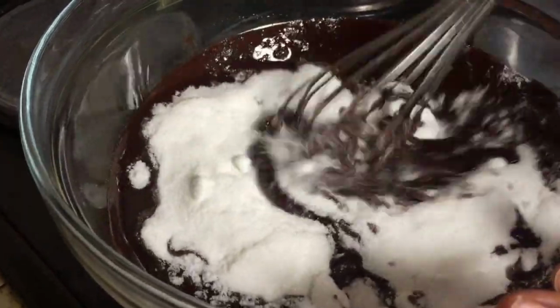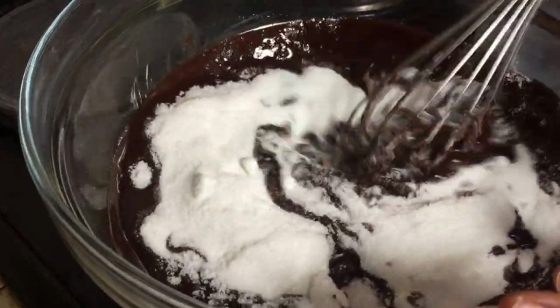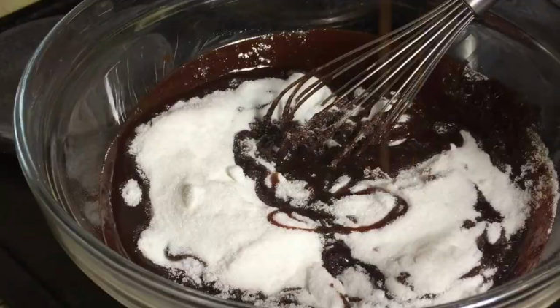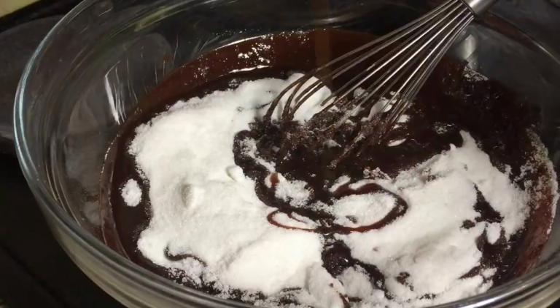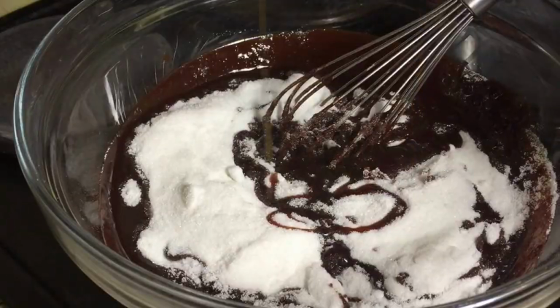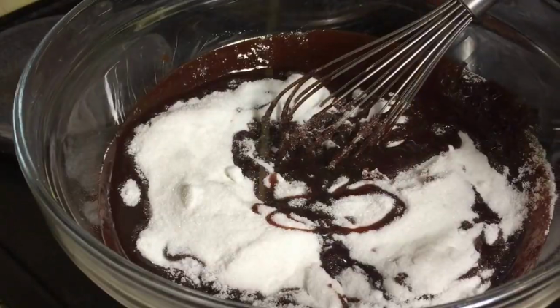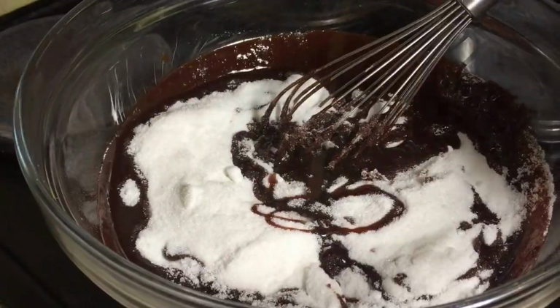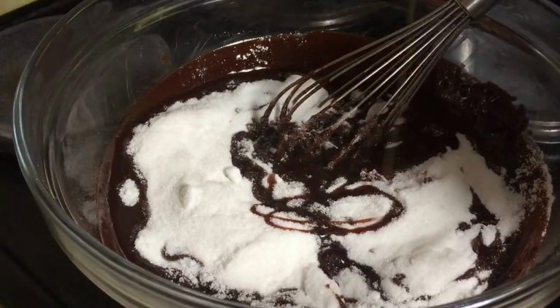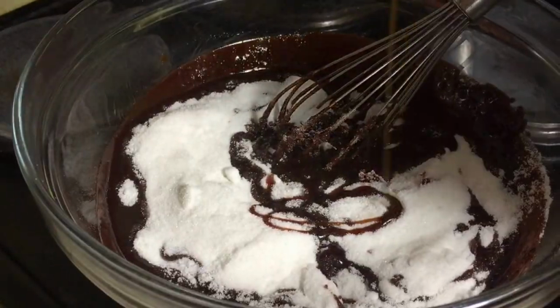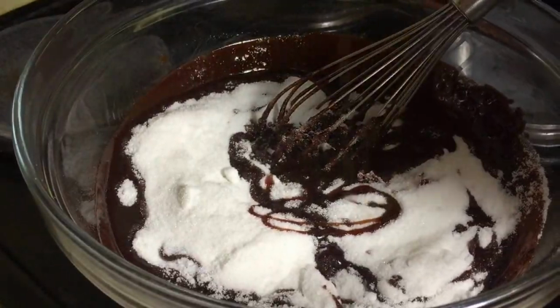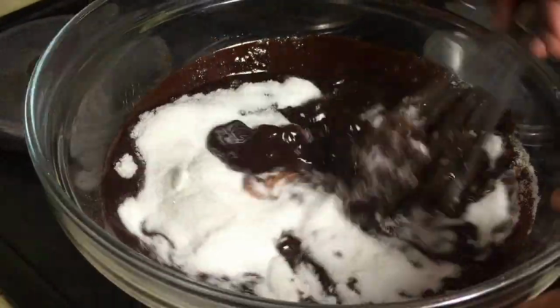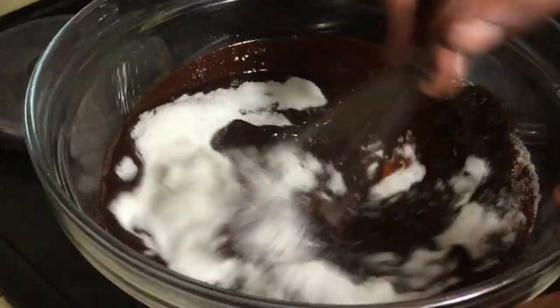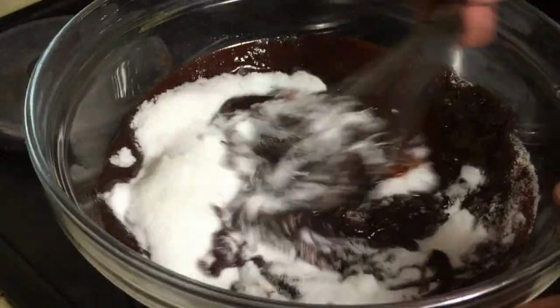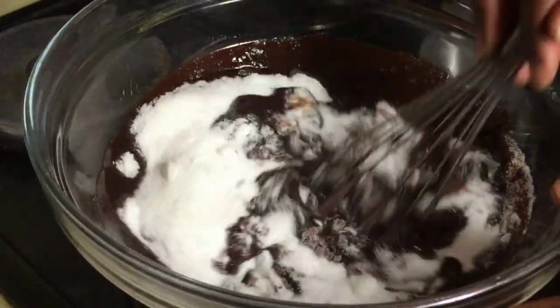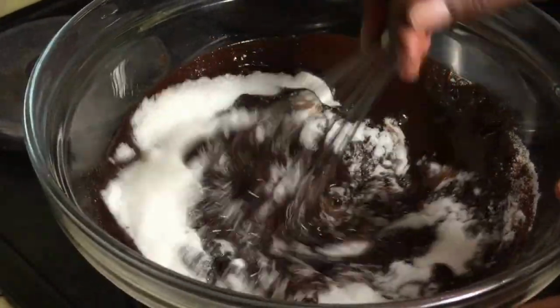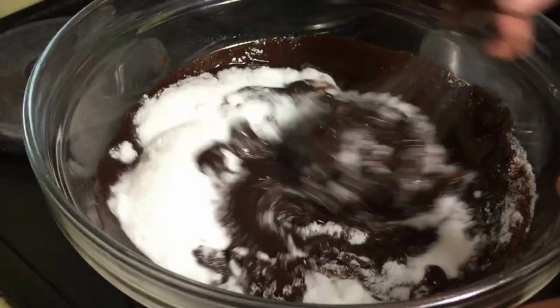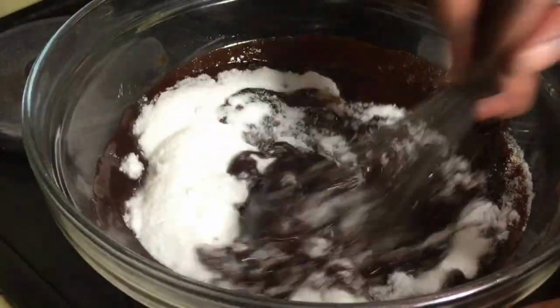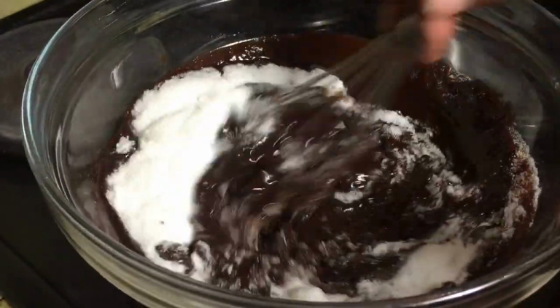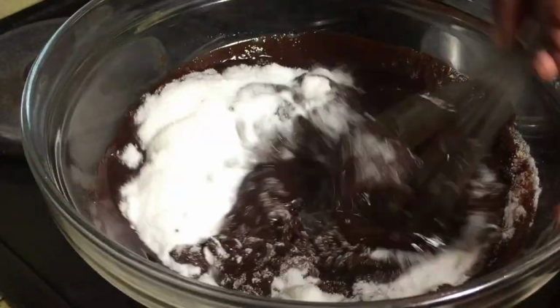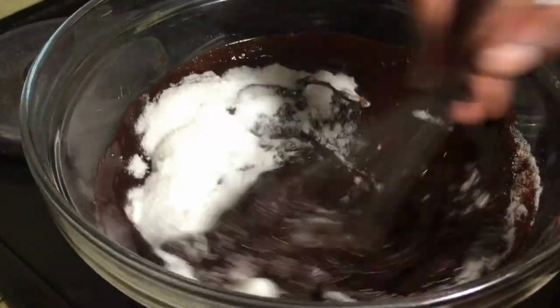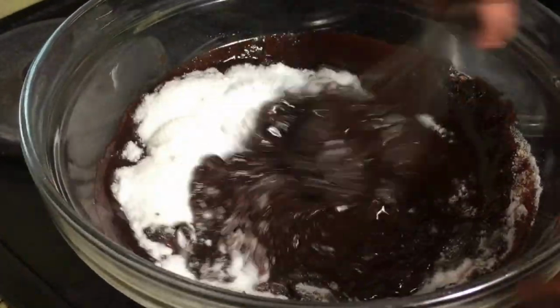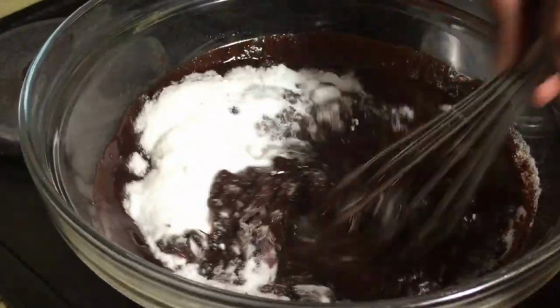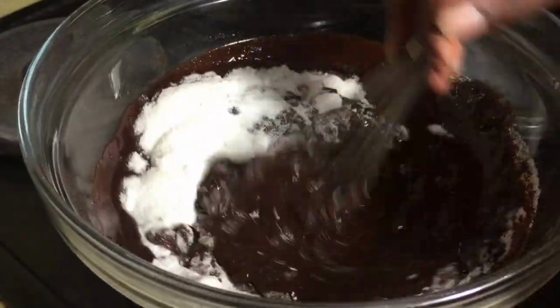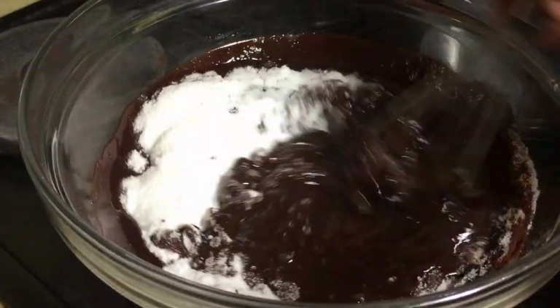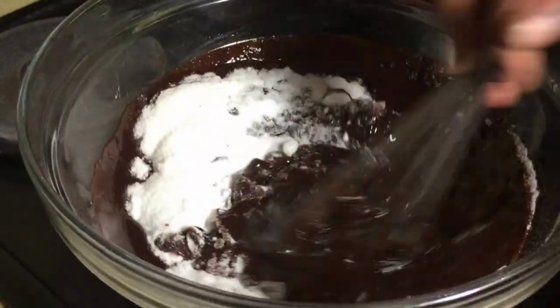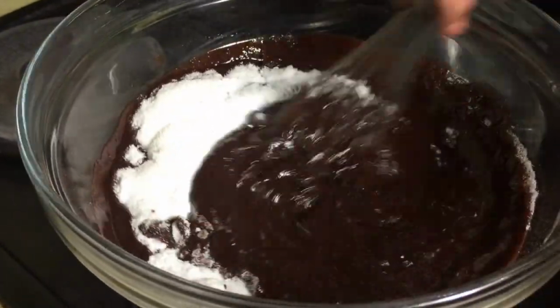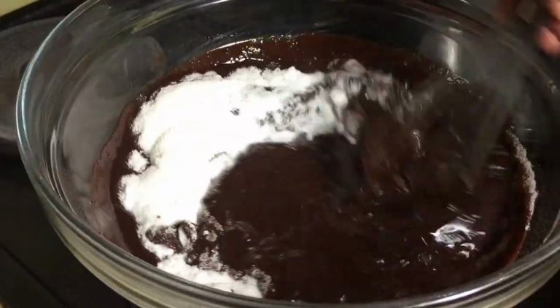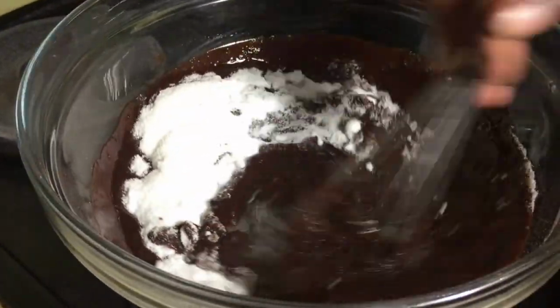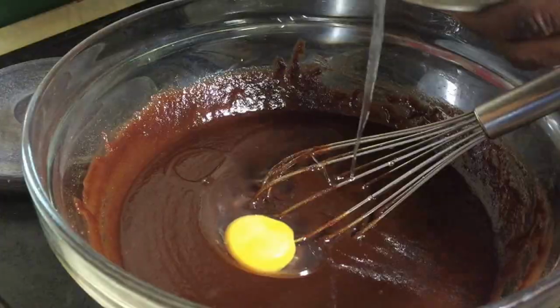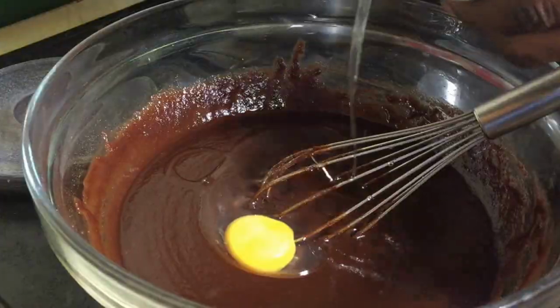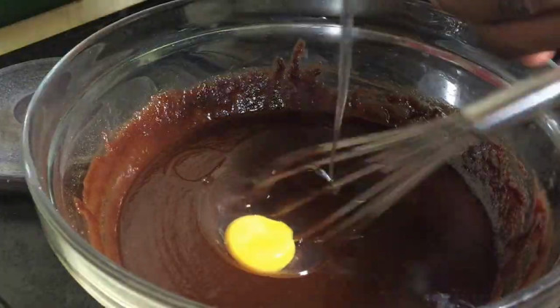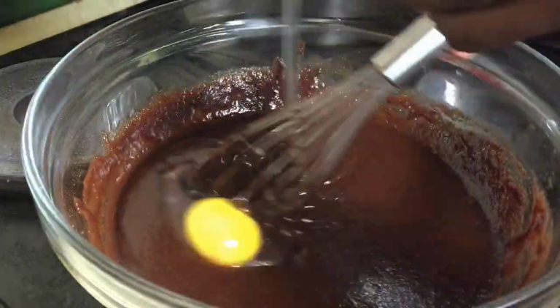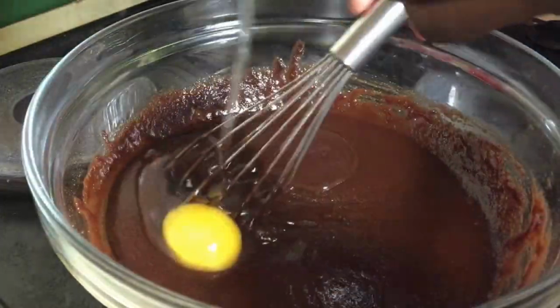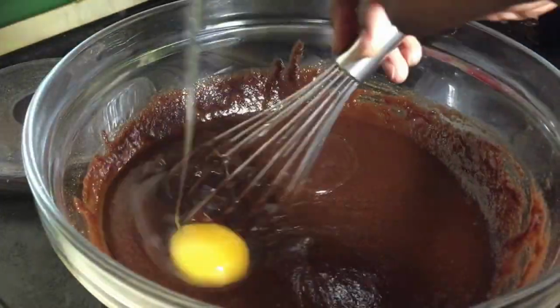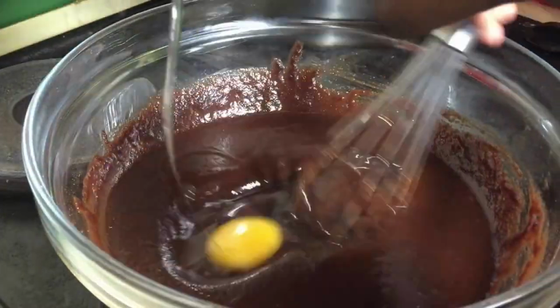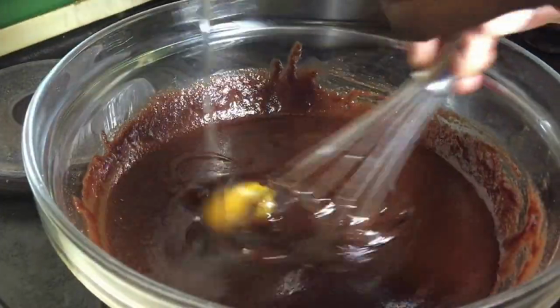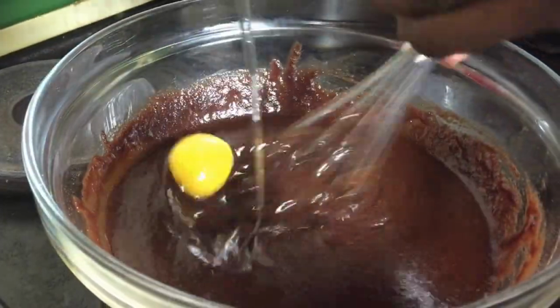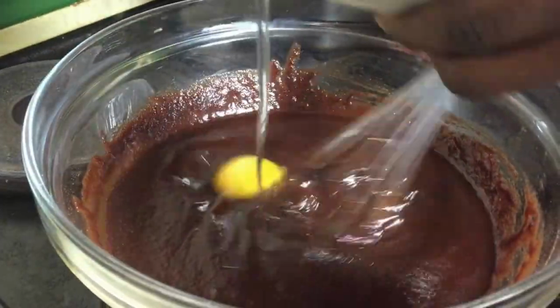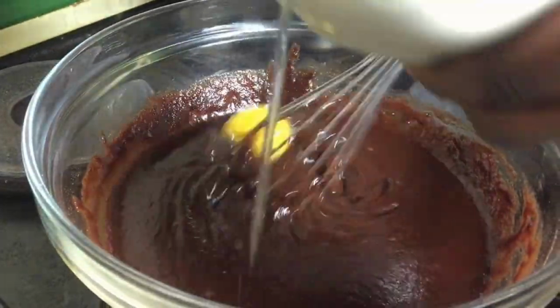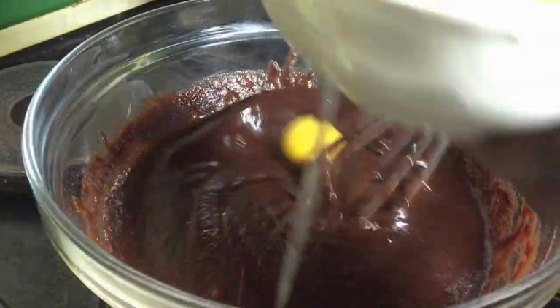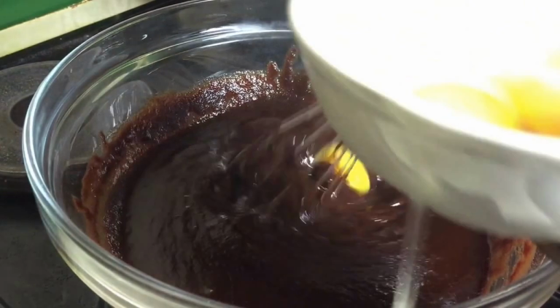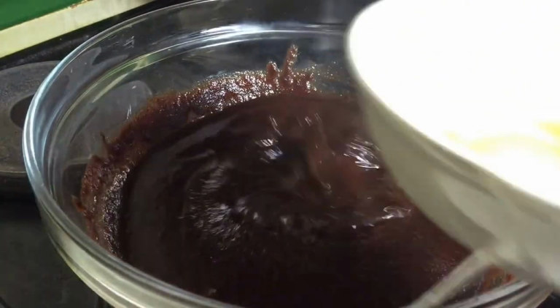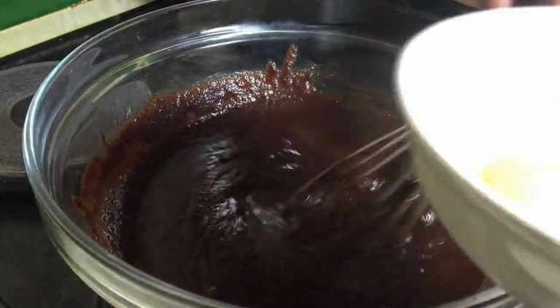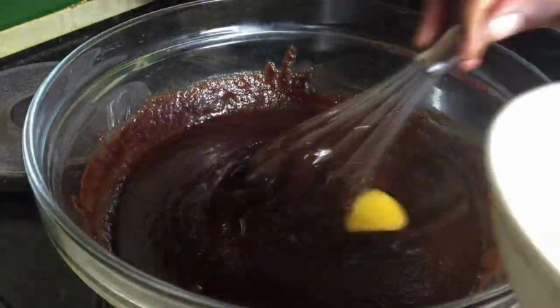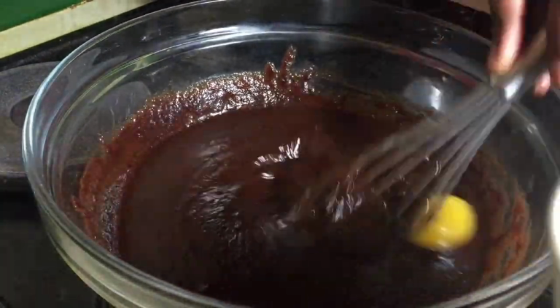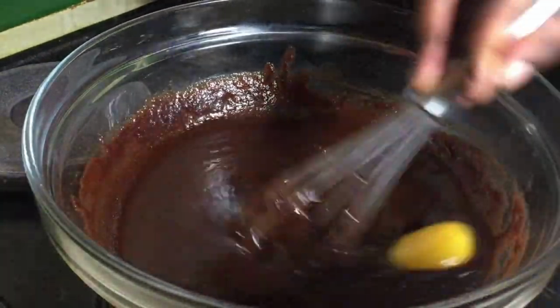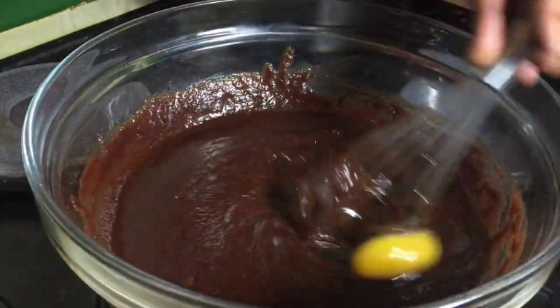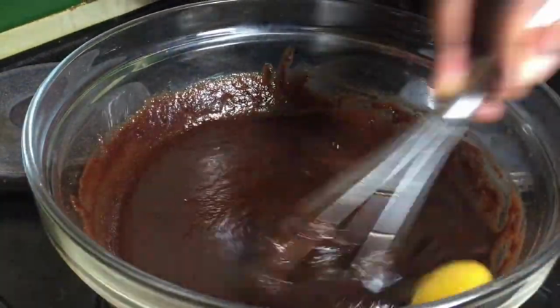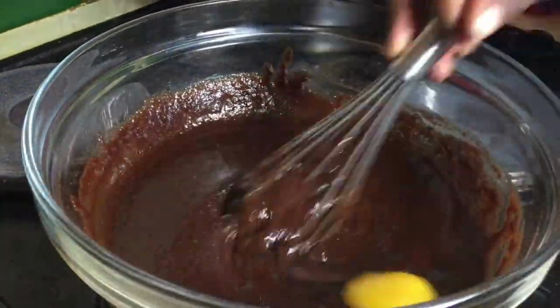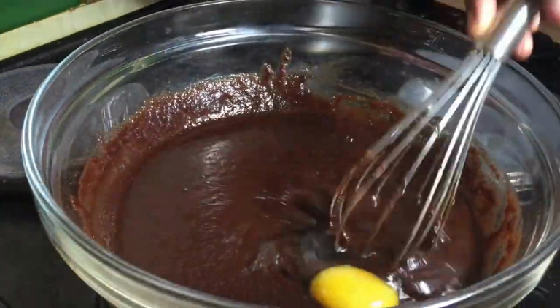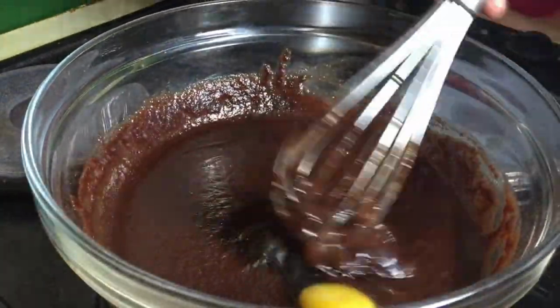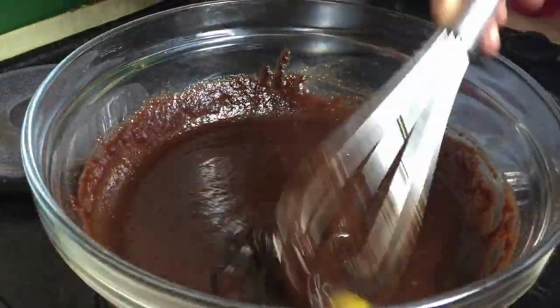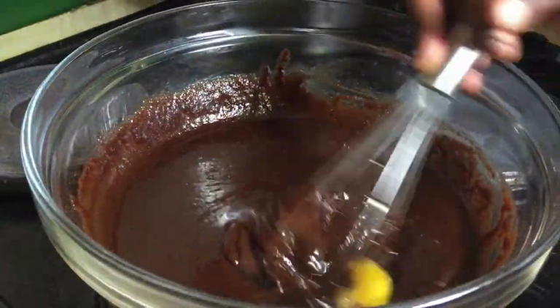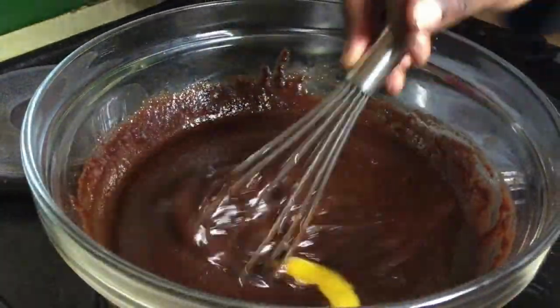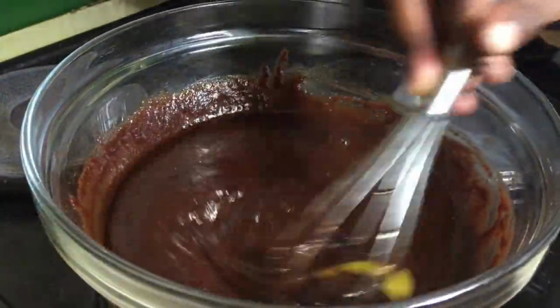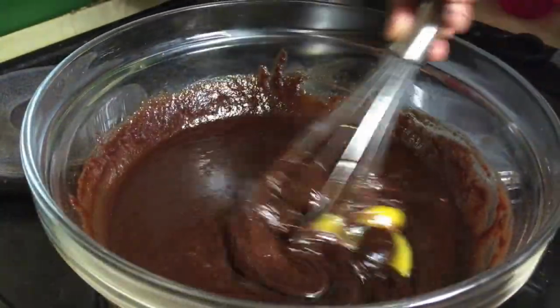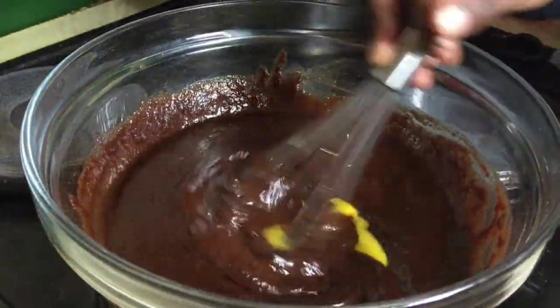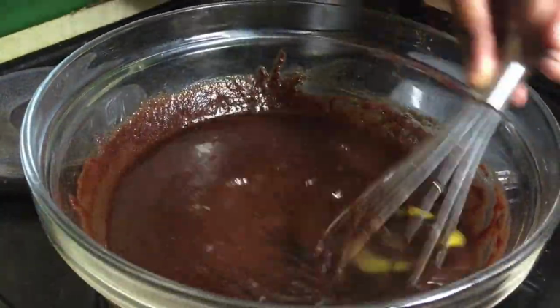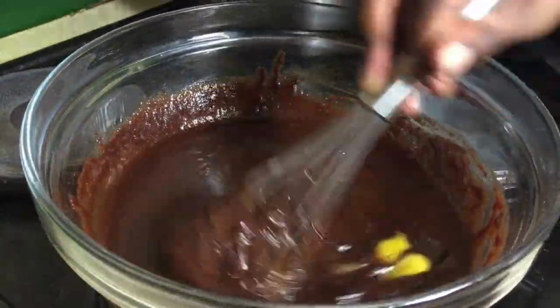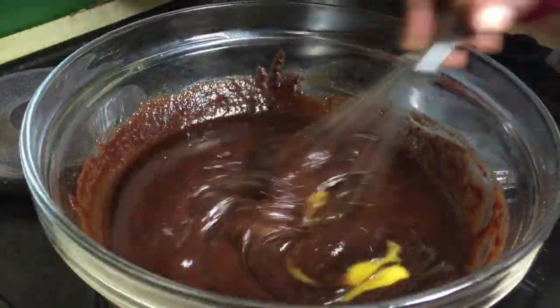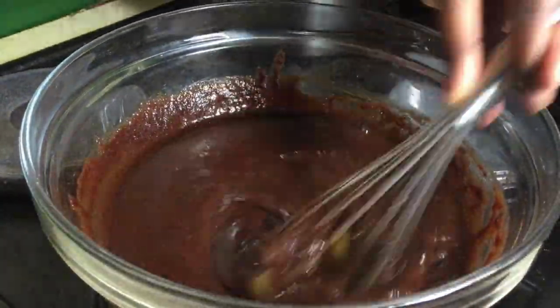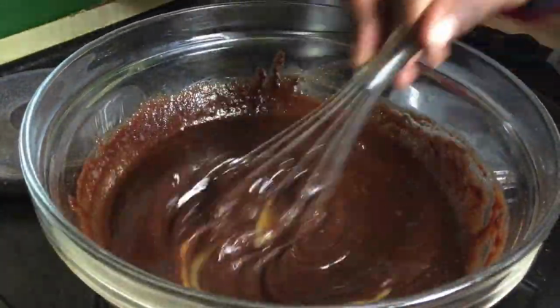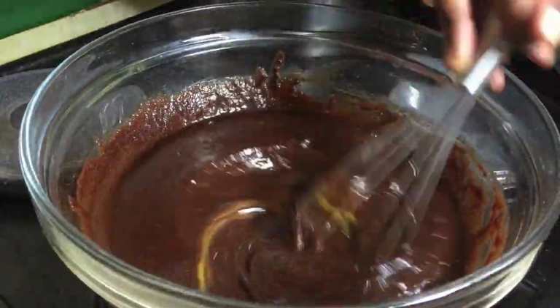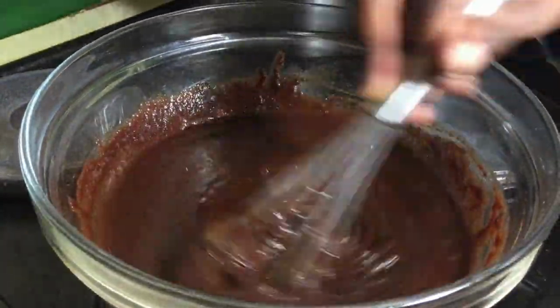Add in your vanilla and mix, and then add in your eggs one at a time and mix well between each egg added.